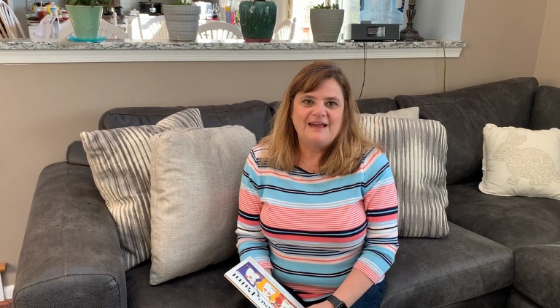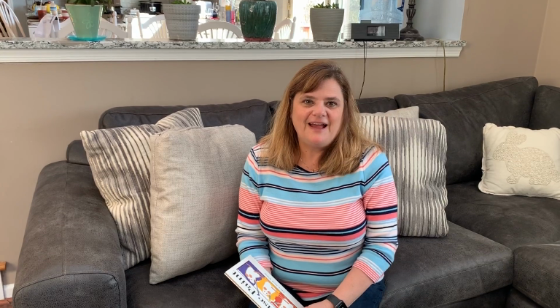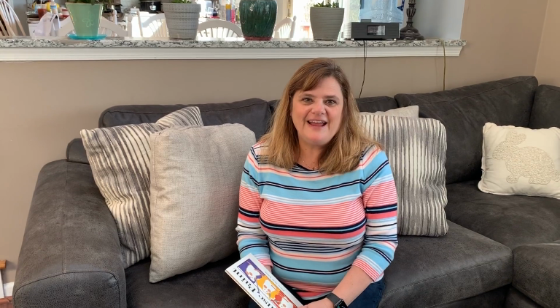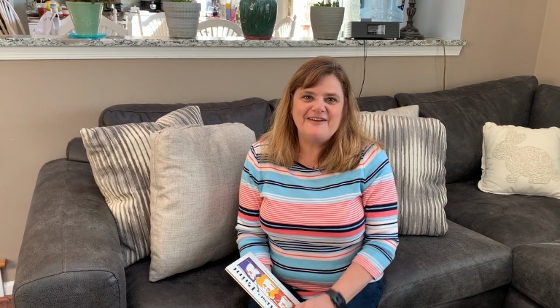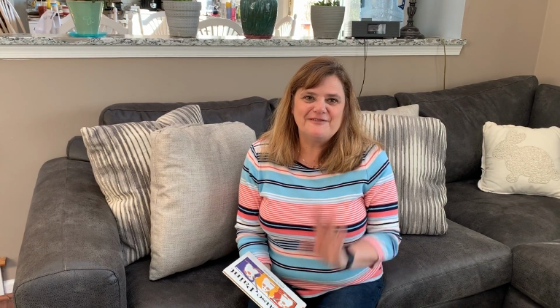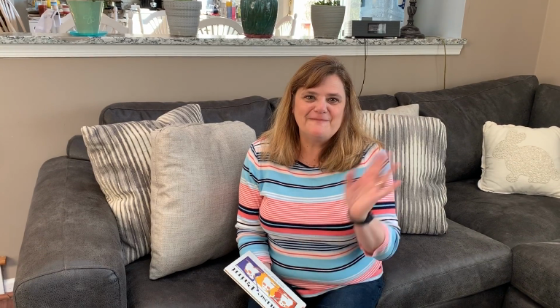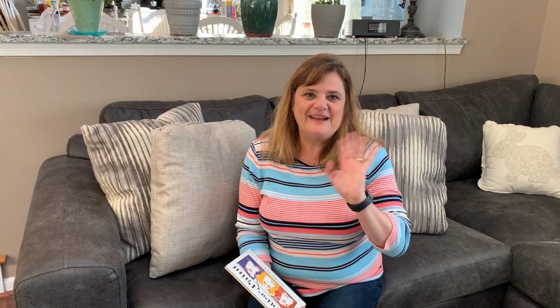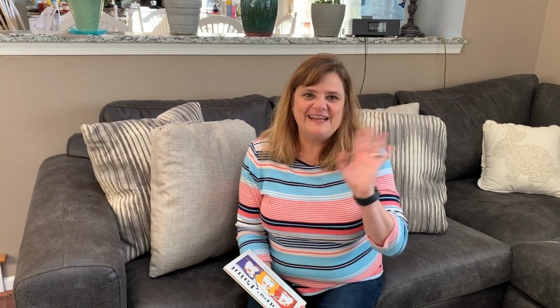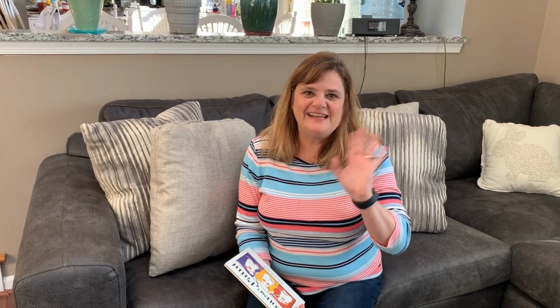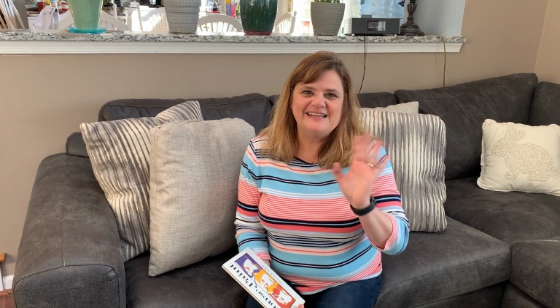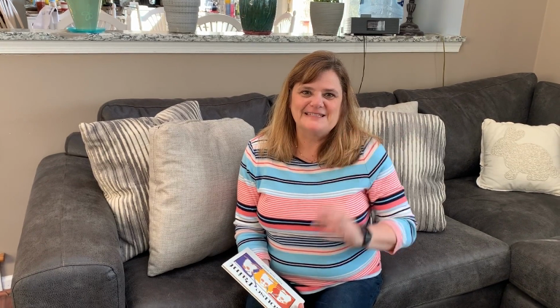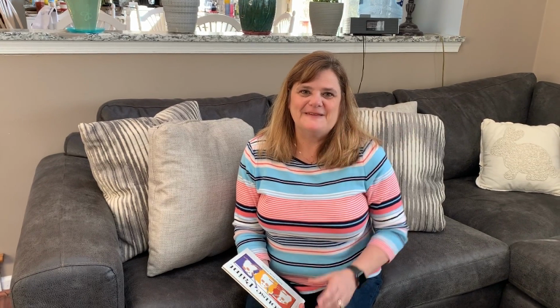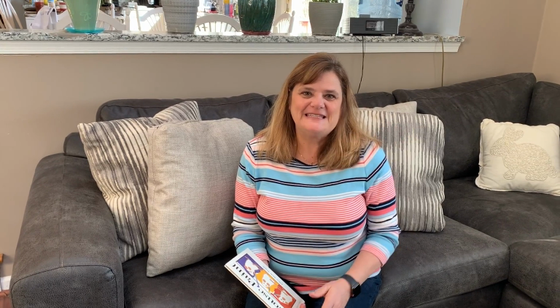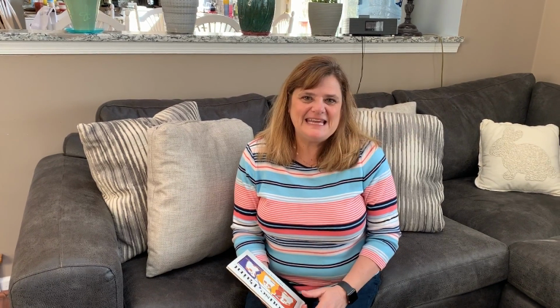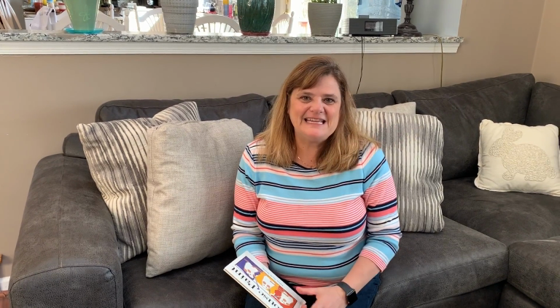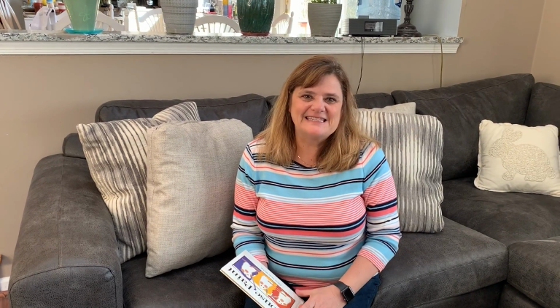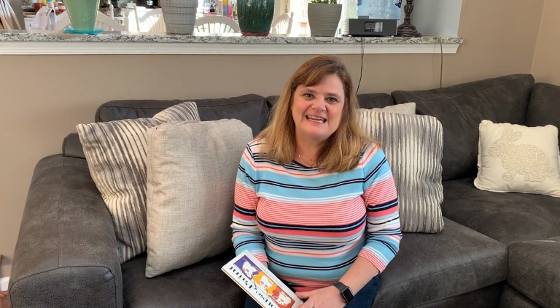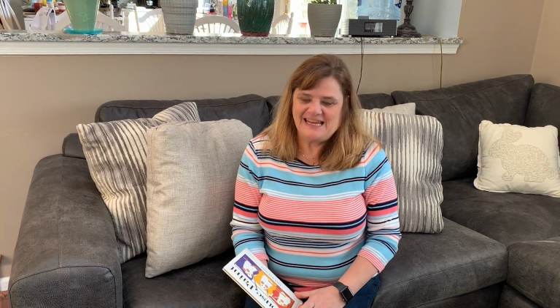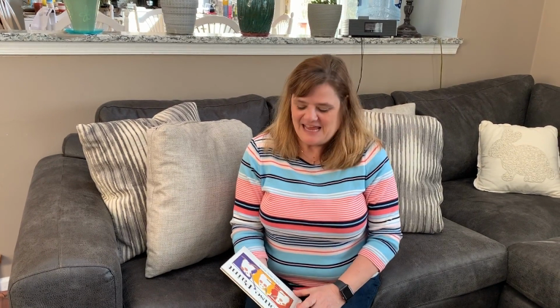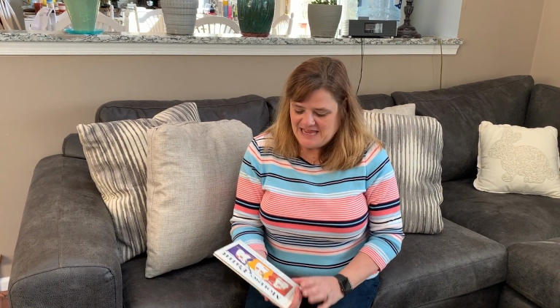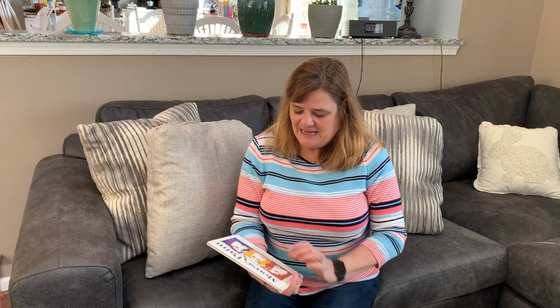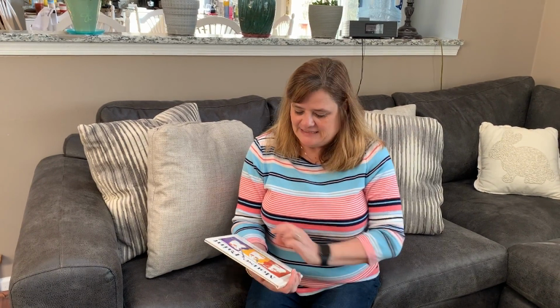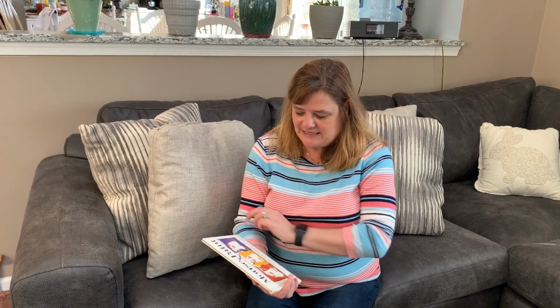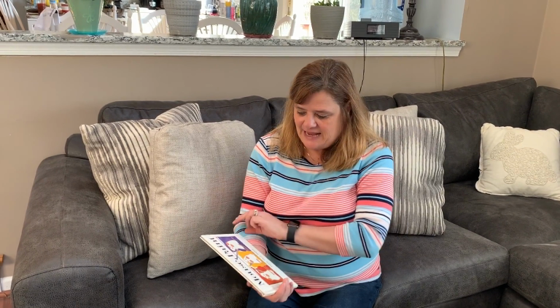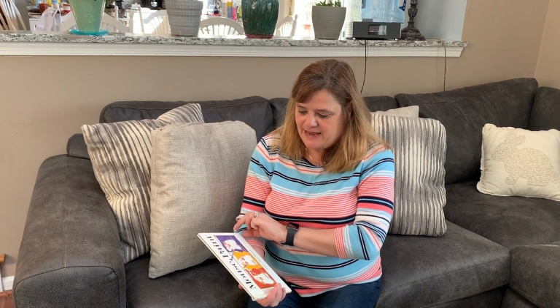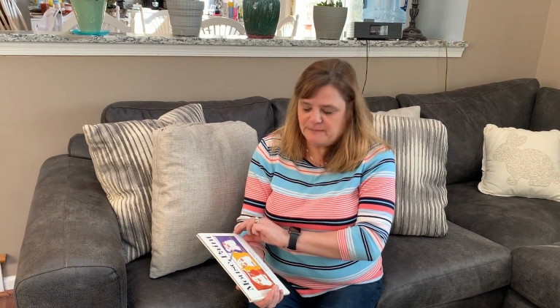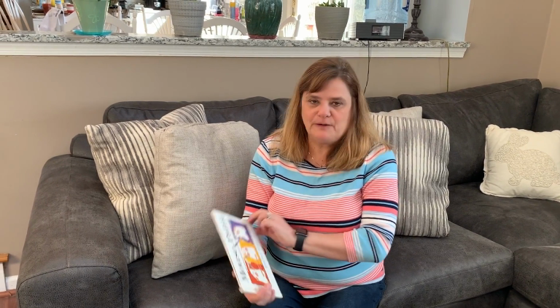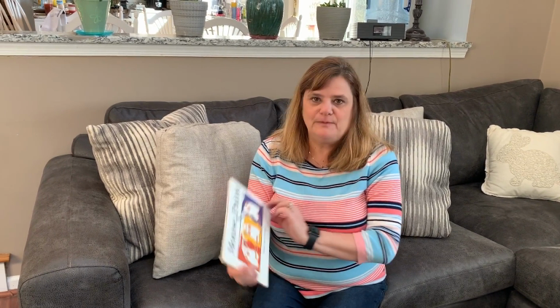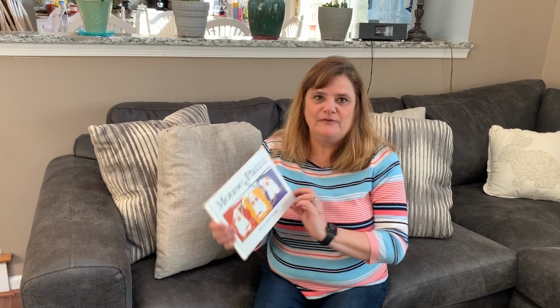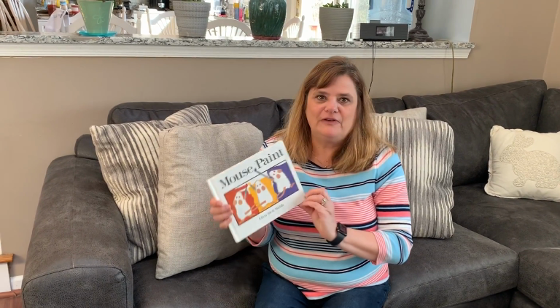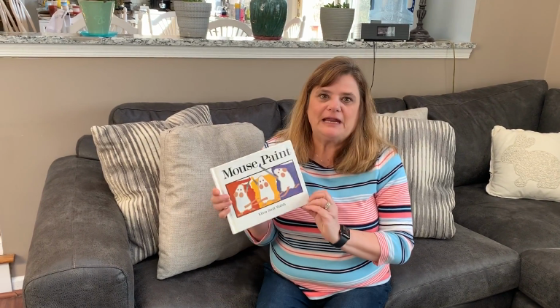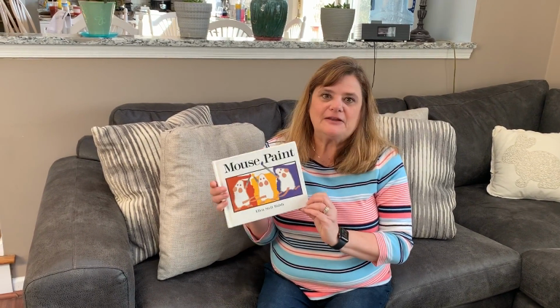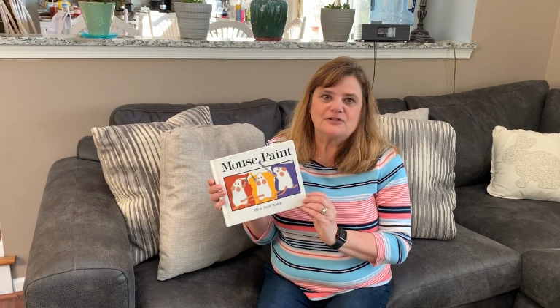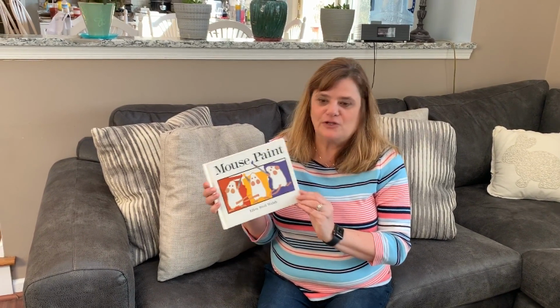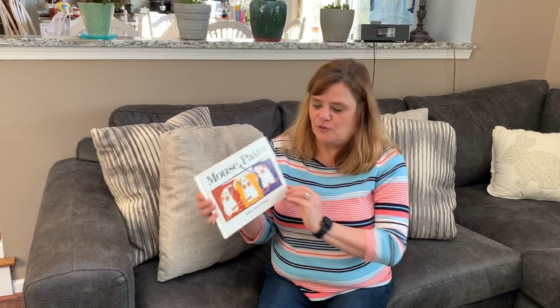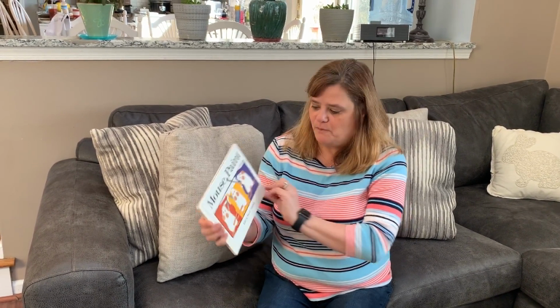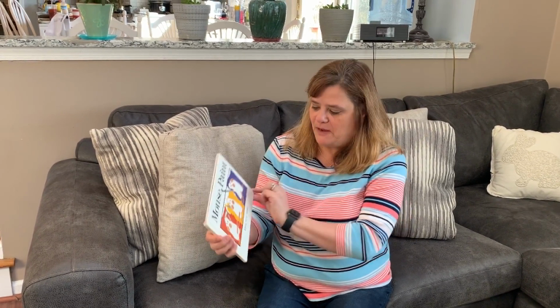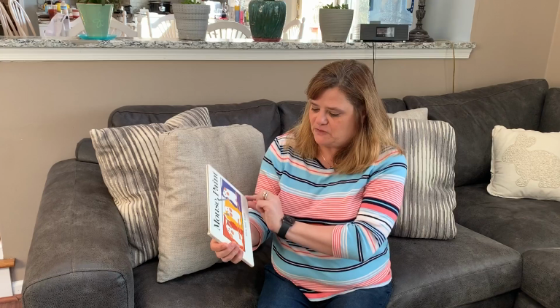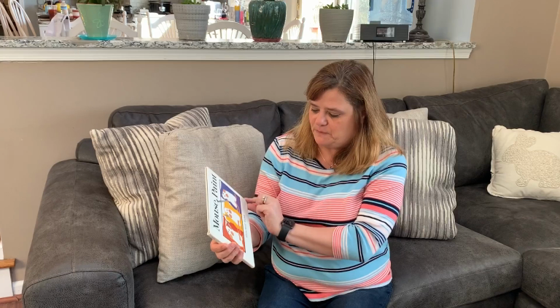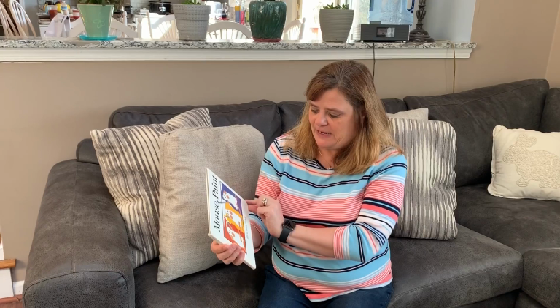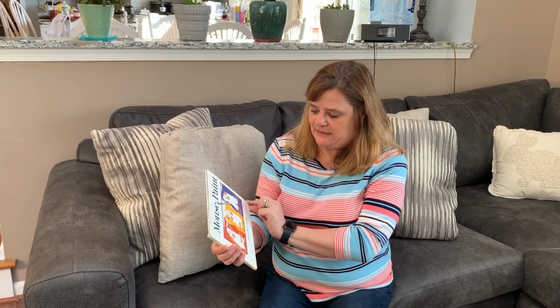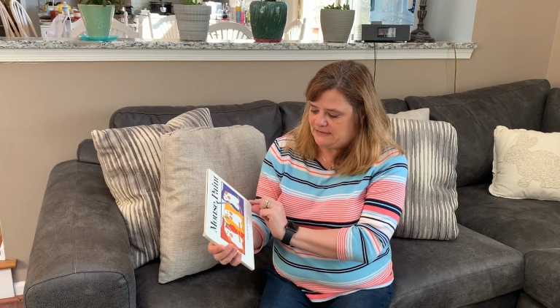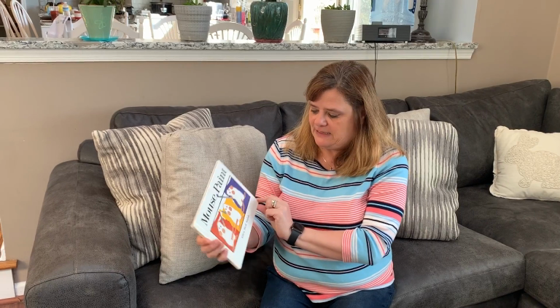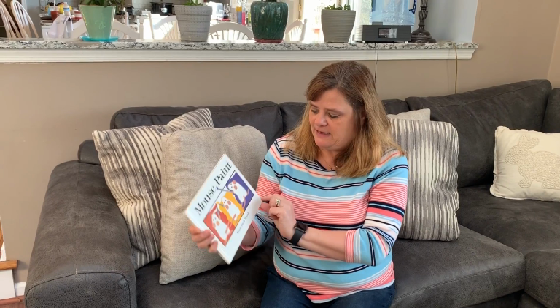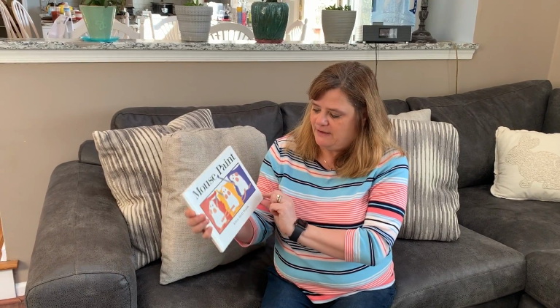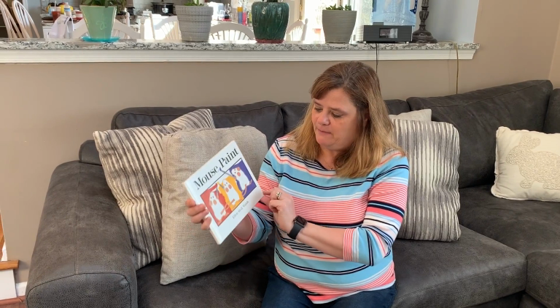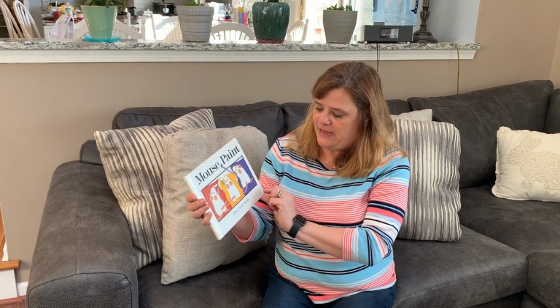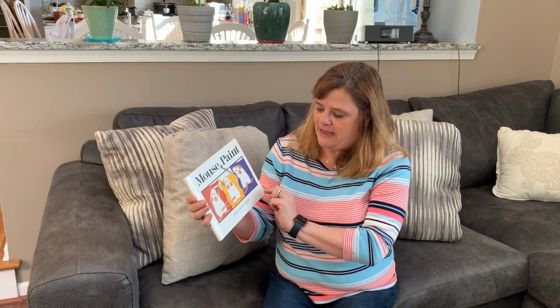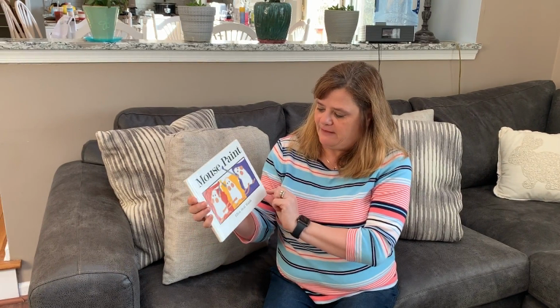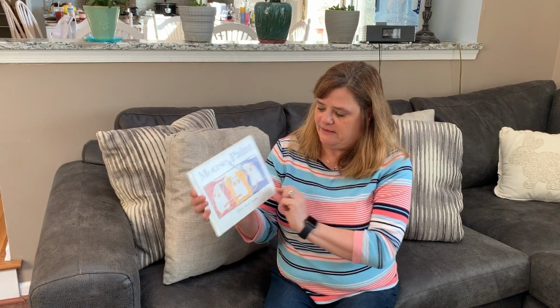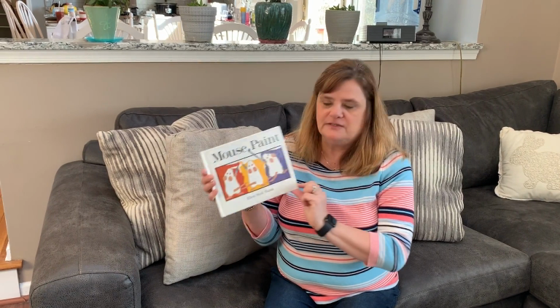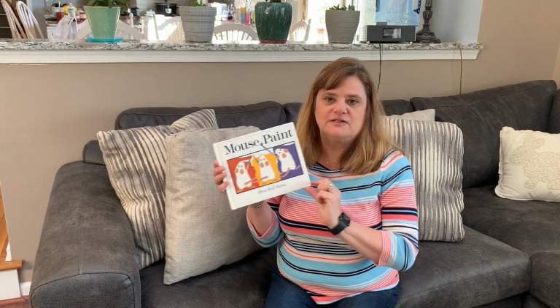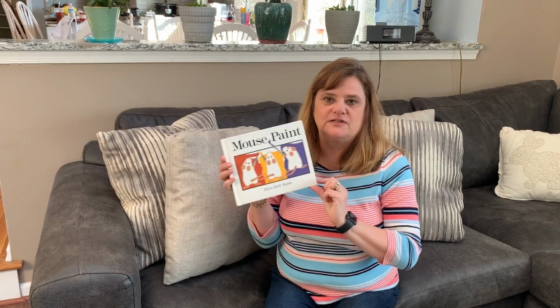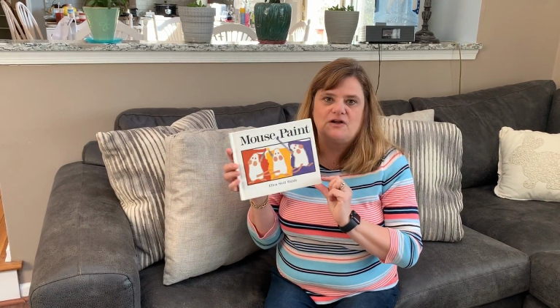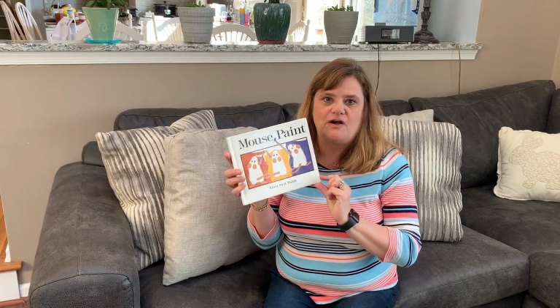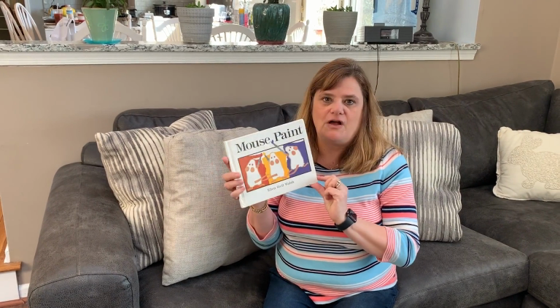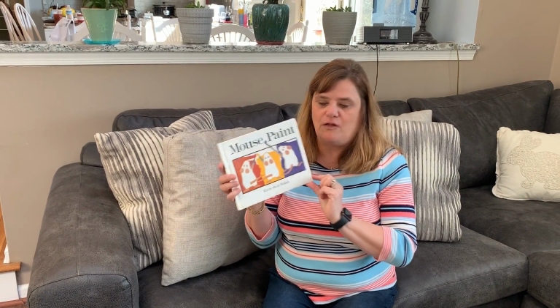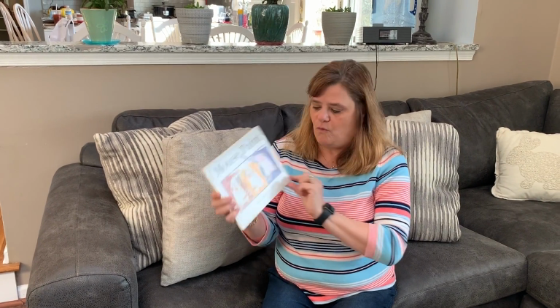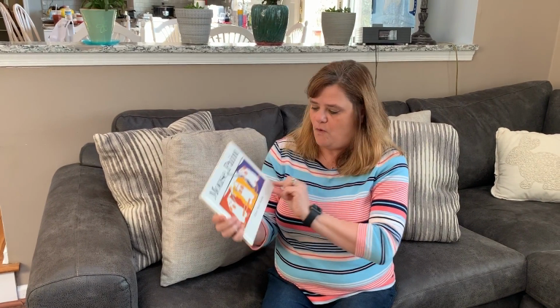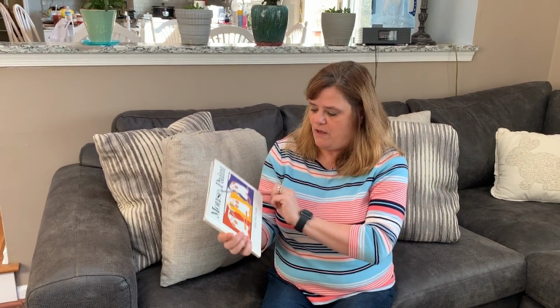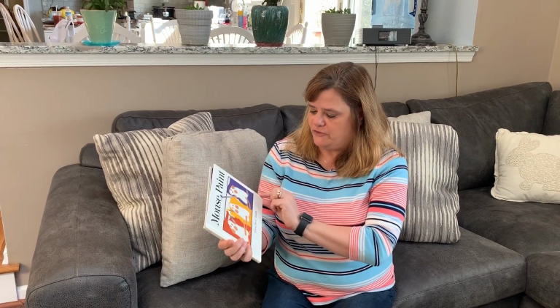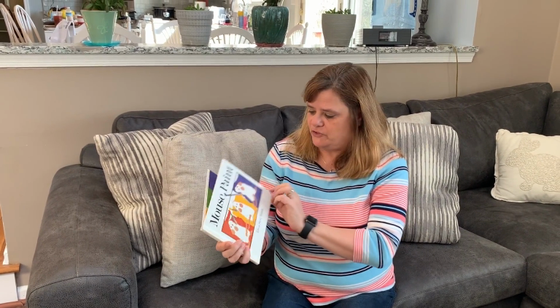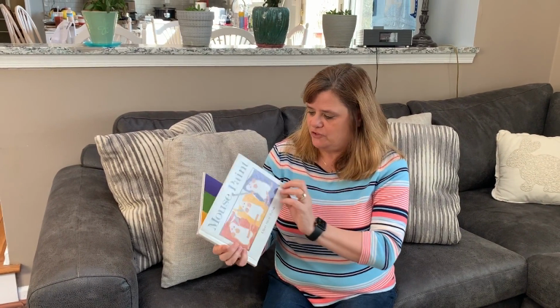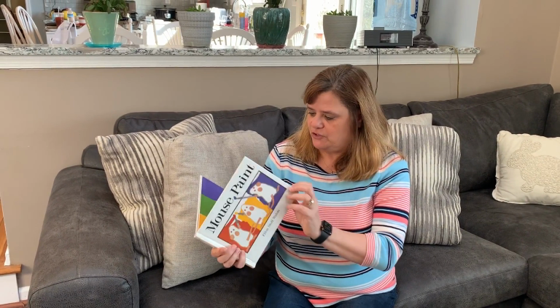Hi everybody, it's Miss Nancy and today I'm going to be reading to you Mouse Paint by Ellen Stoll Walsh.